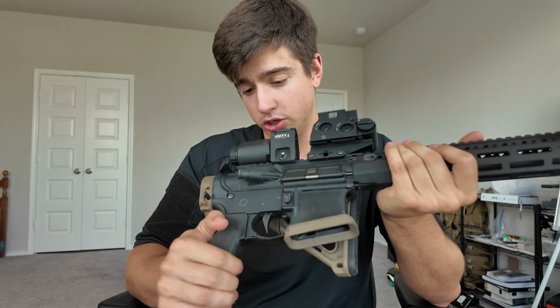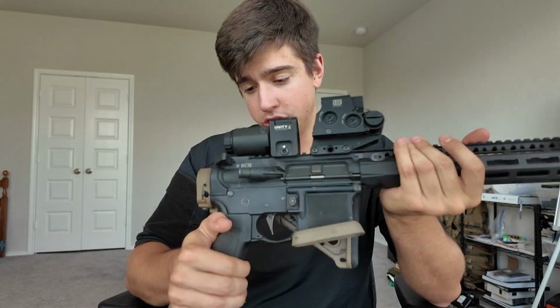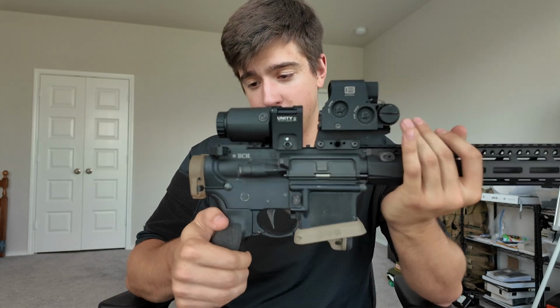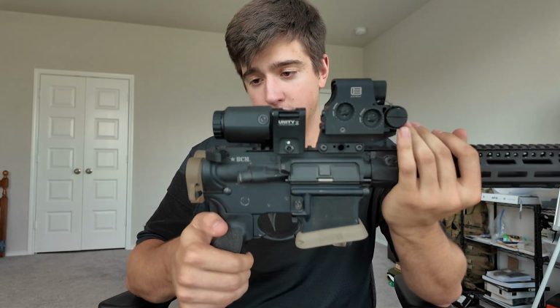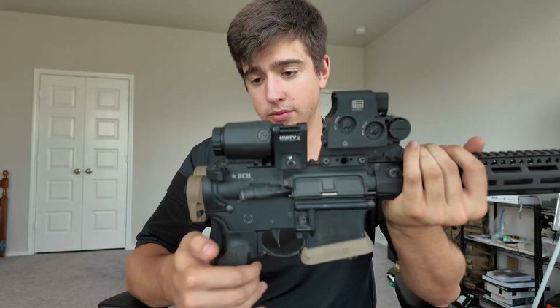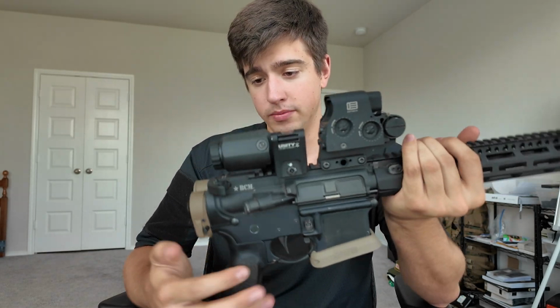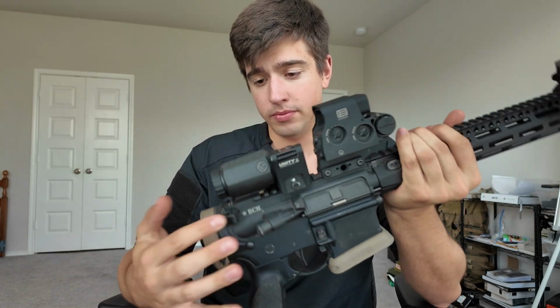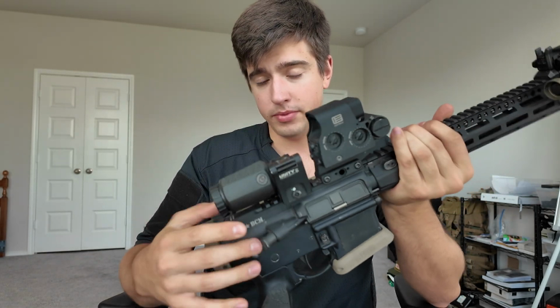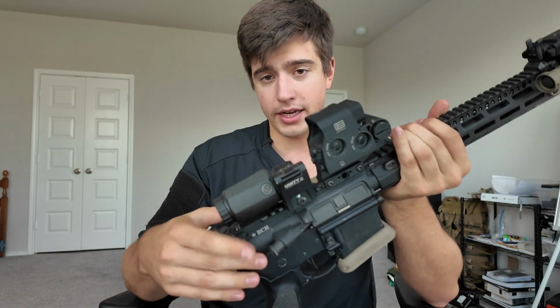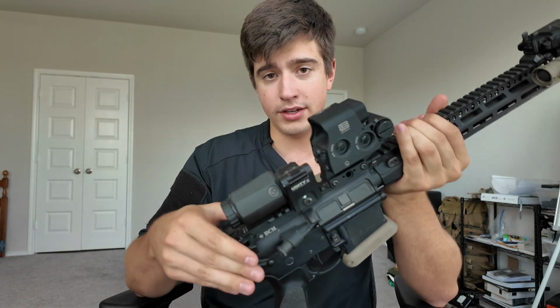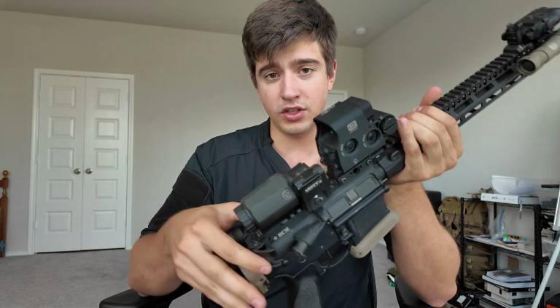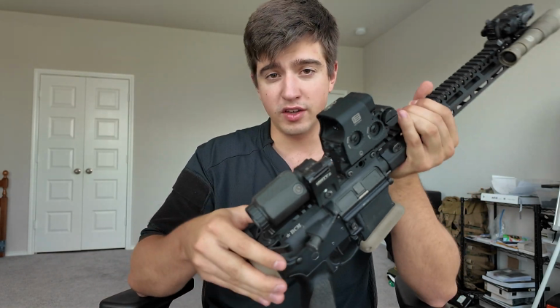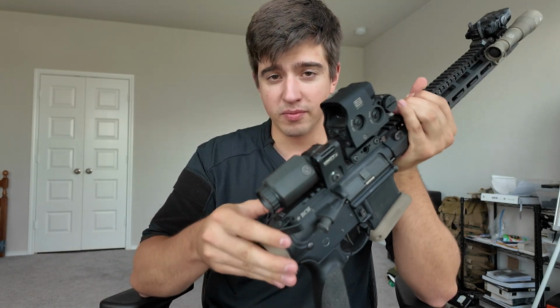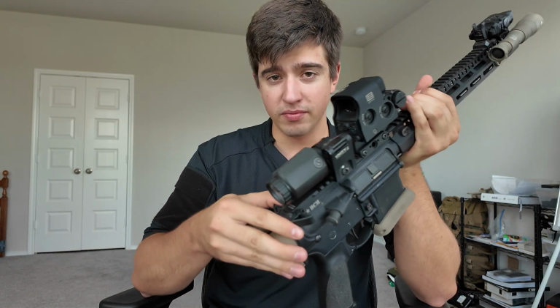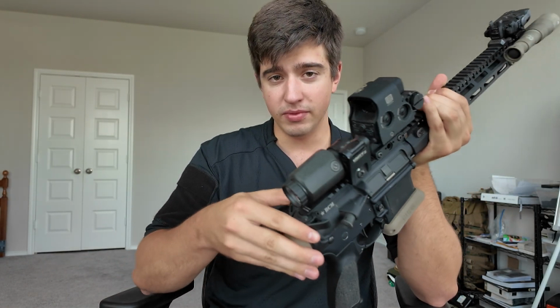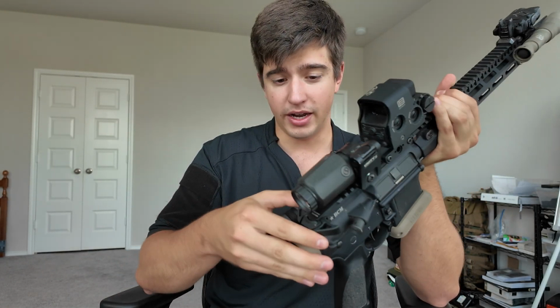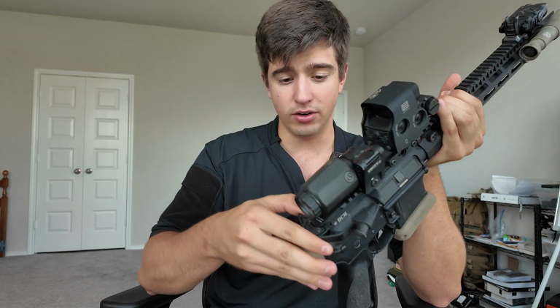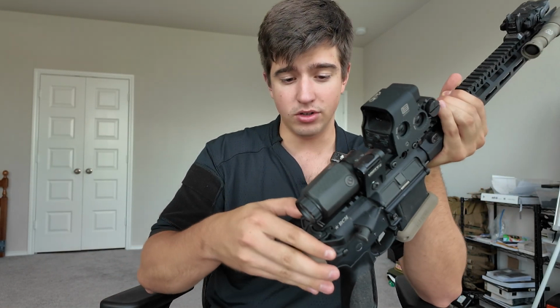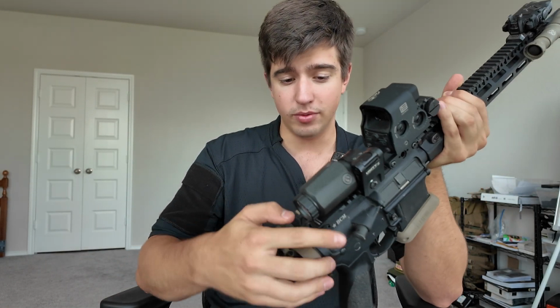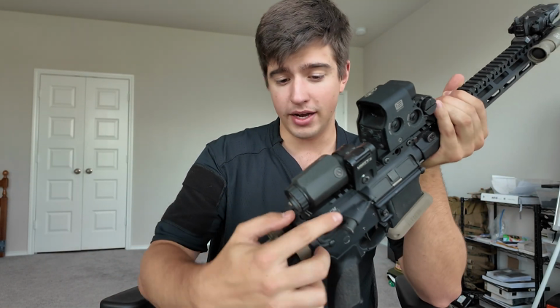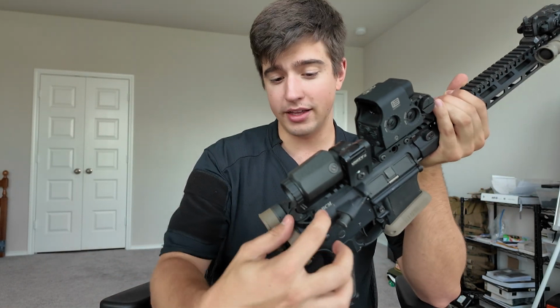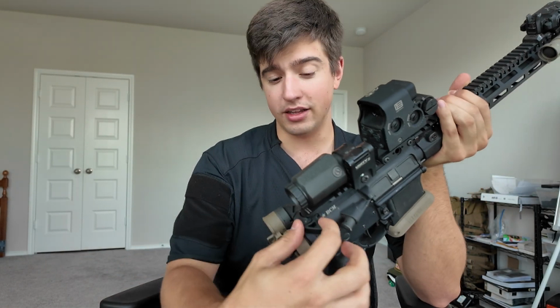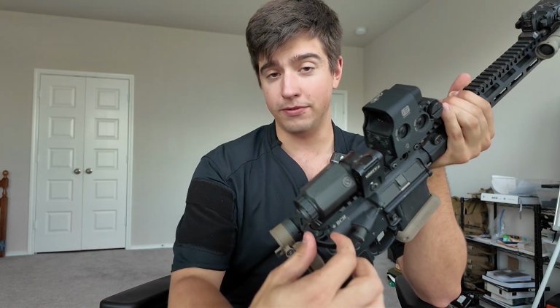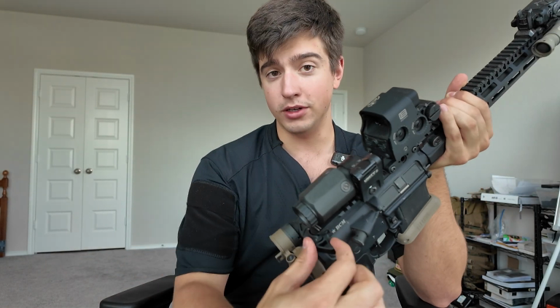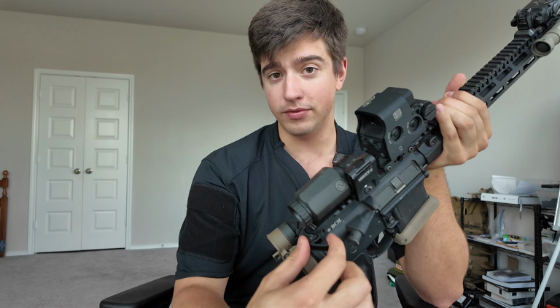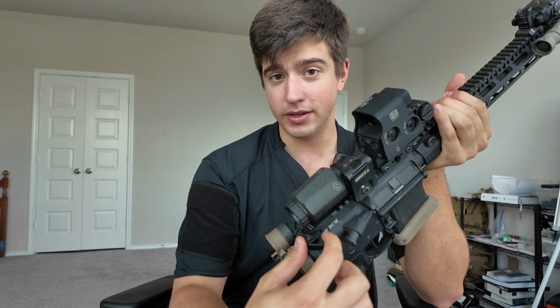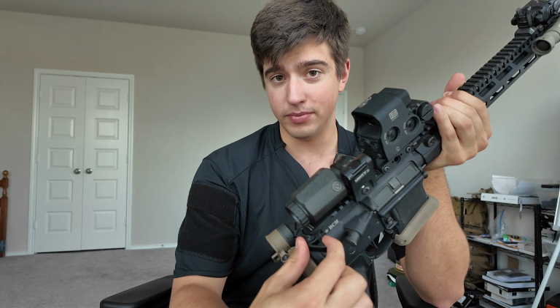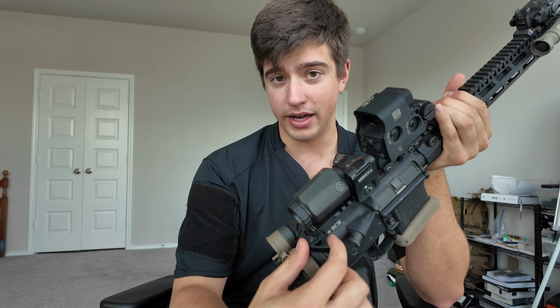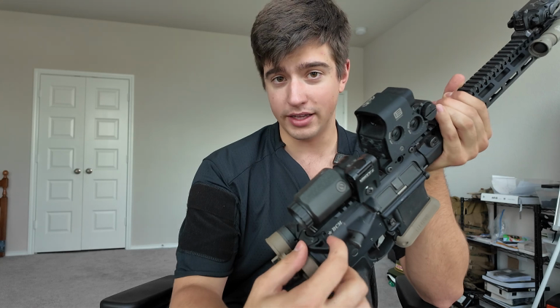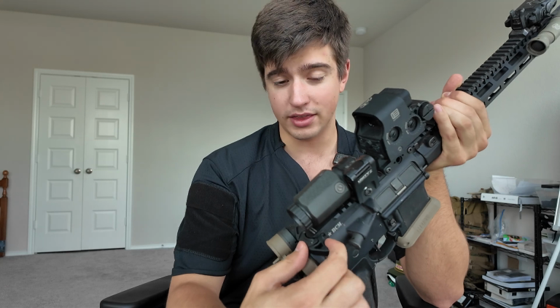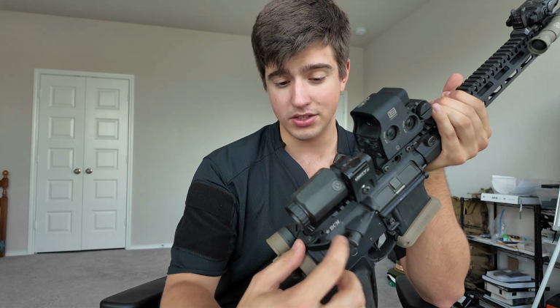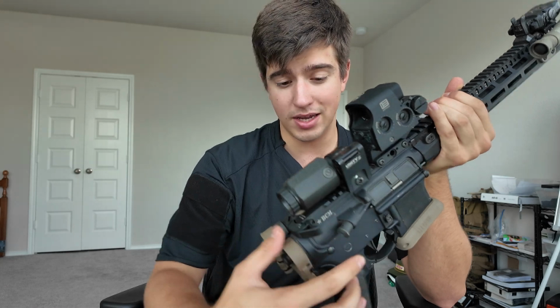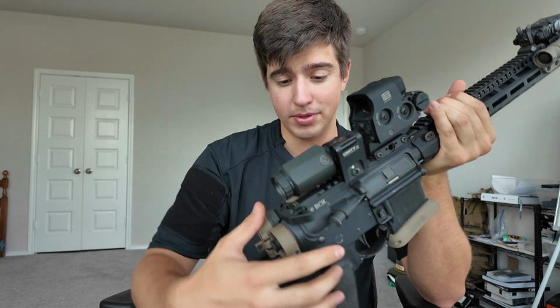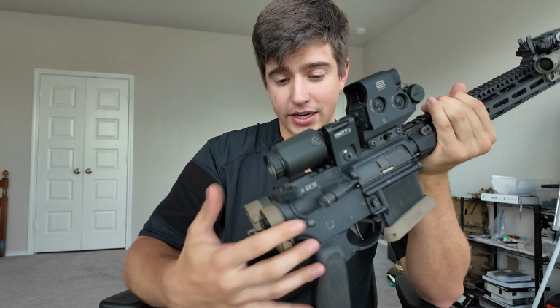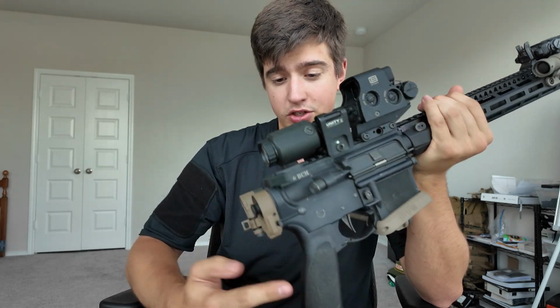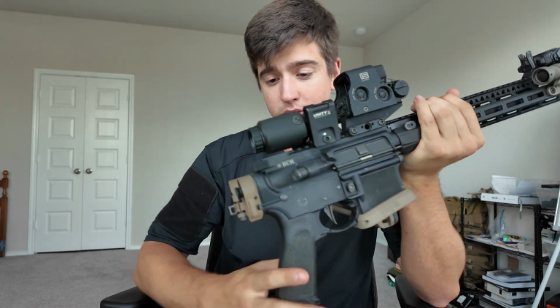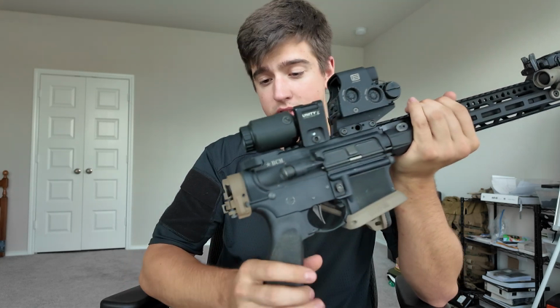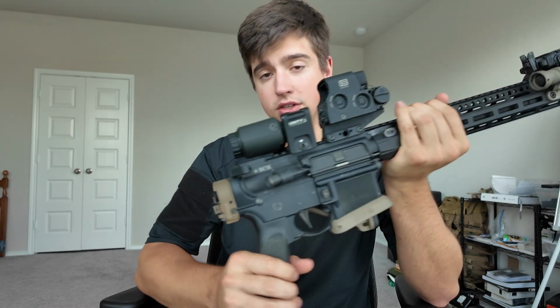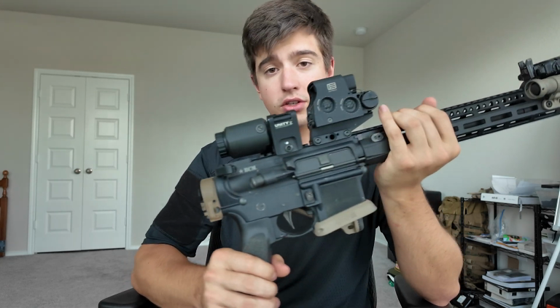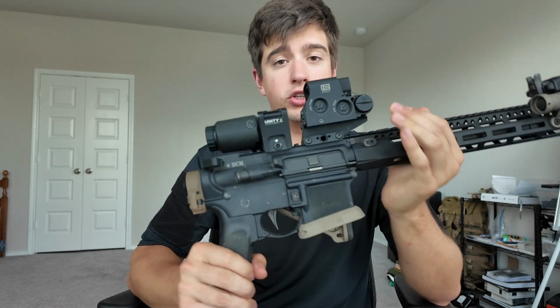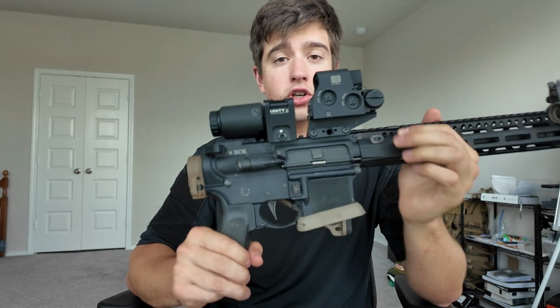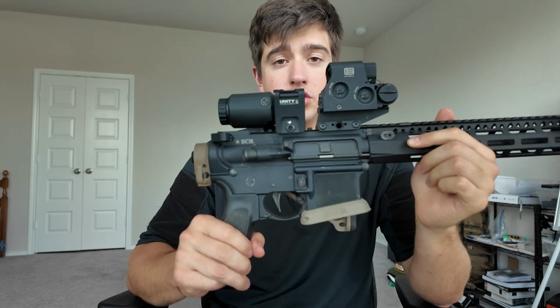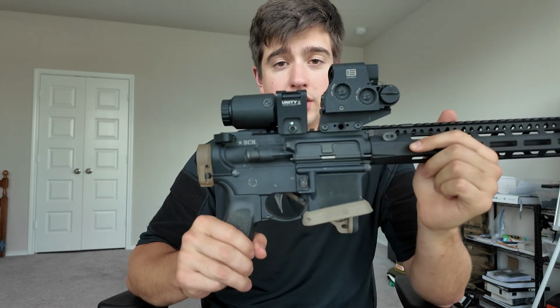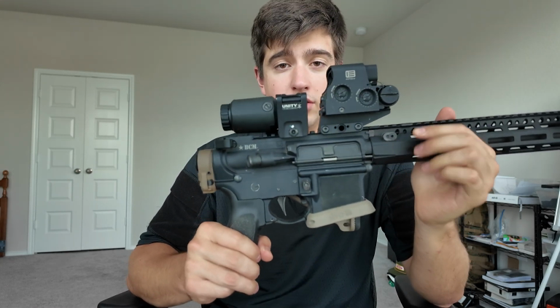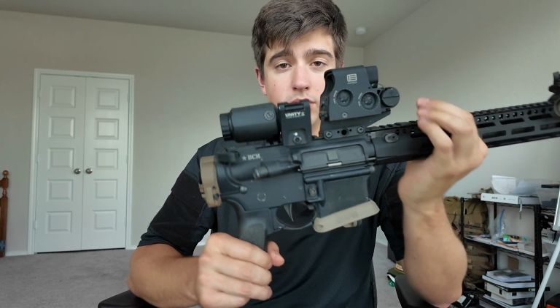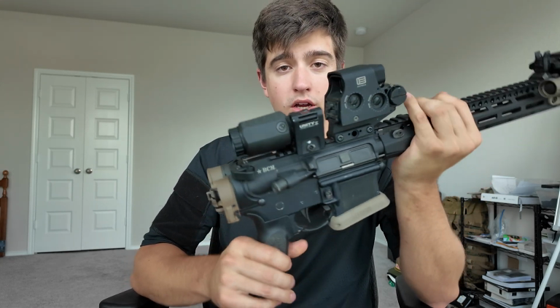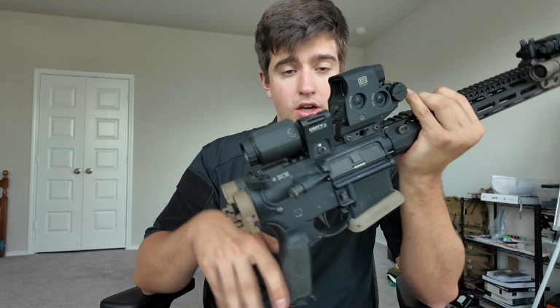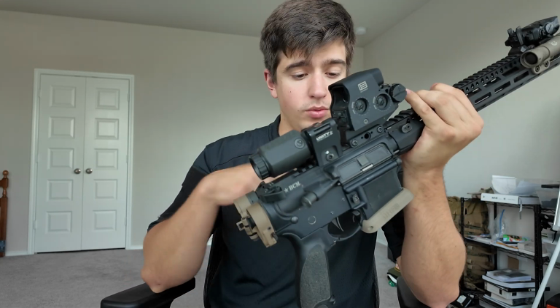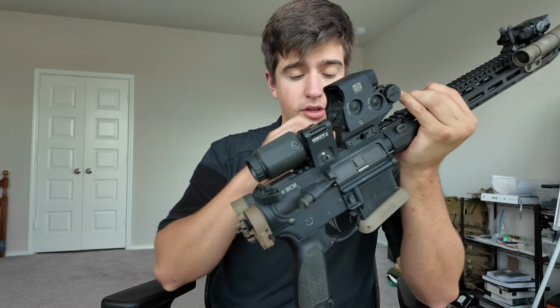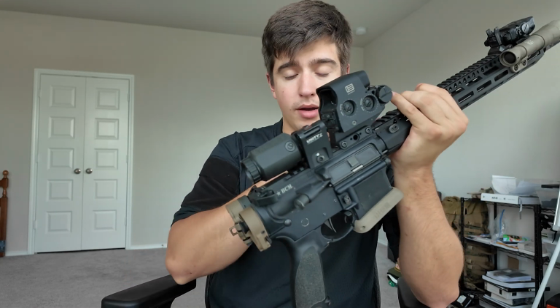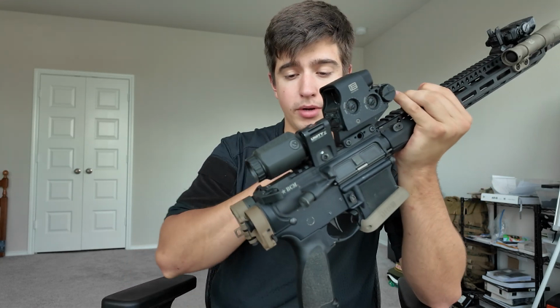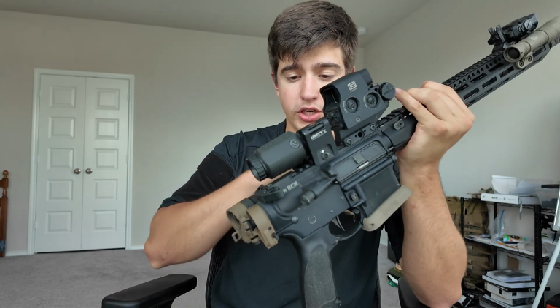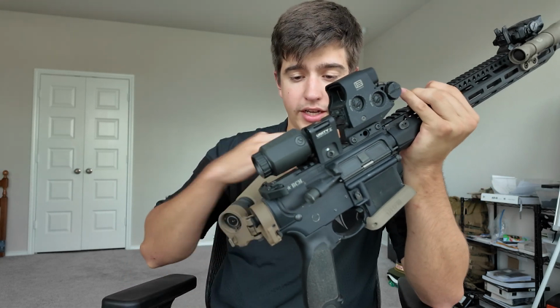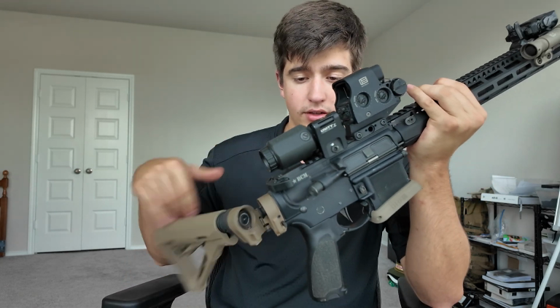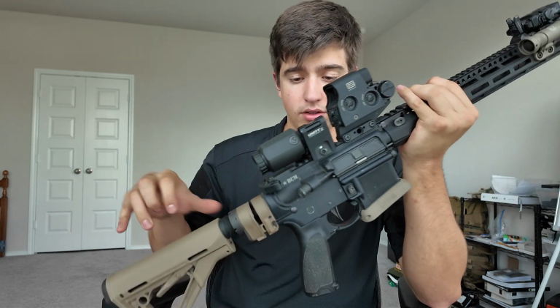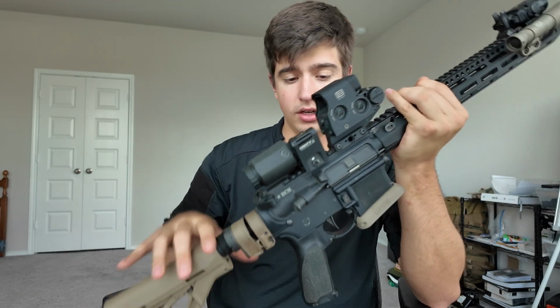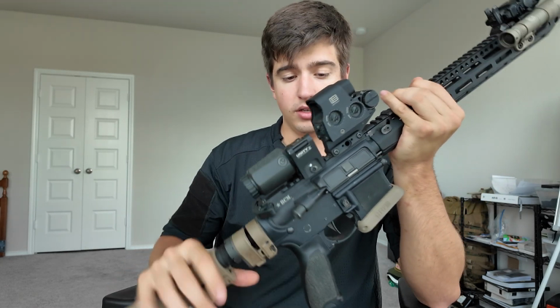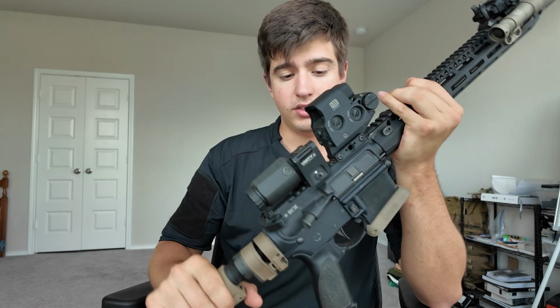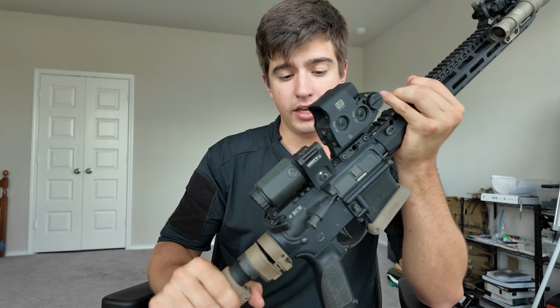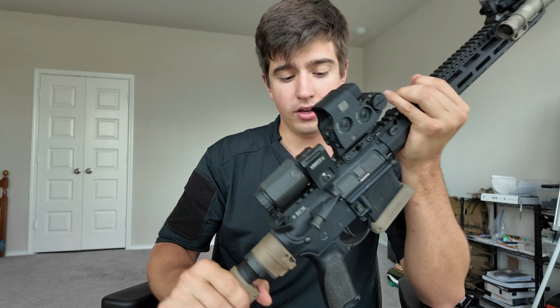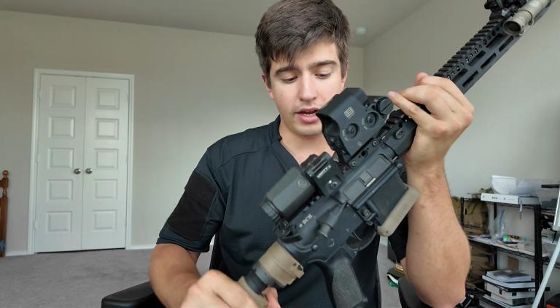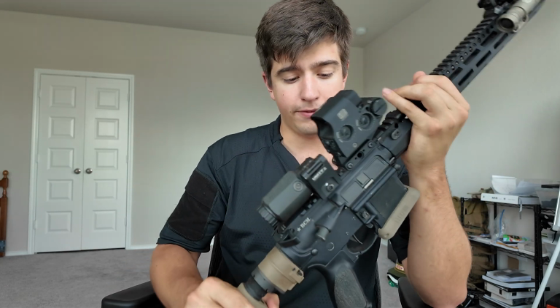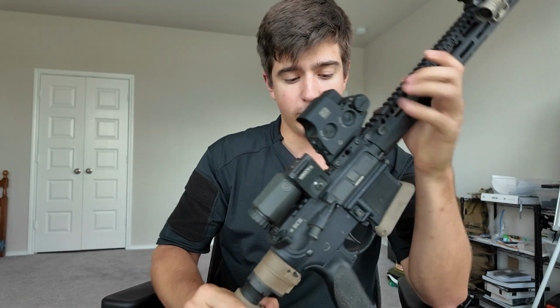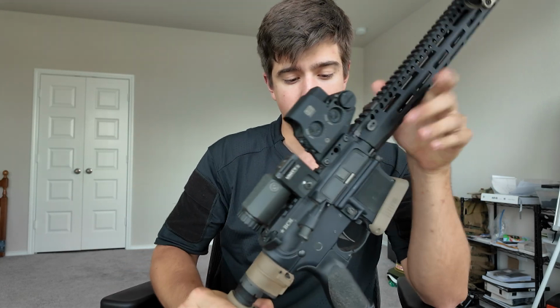Charging handle — Geissele. I like the feel of it, I like that it's ambidextrous. It's a good charging handle; there's really not much more to say on that front.